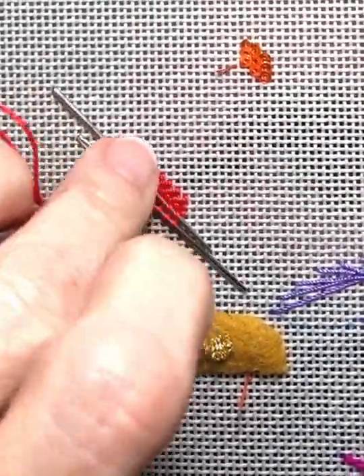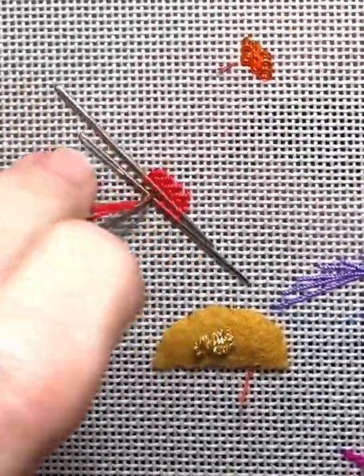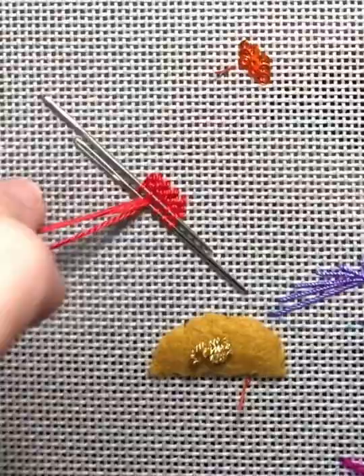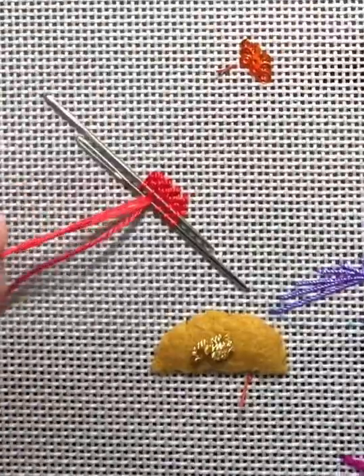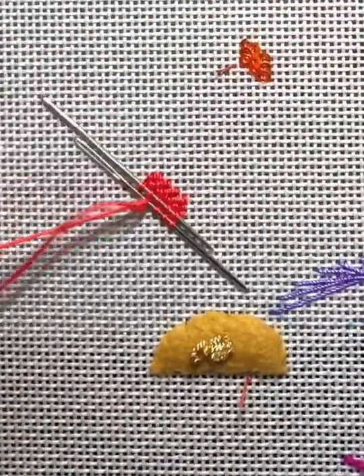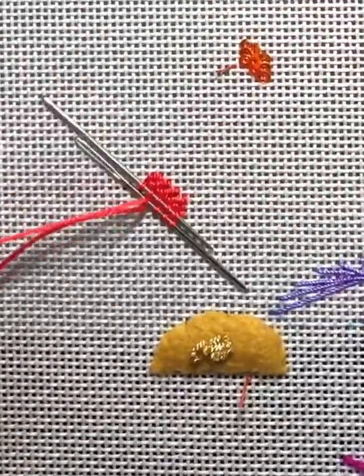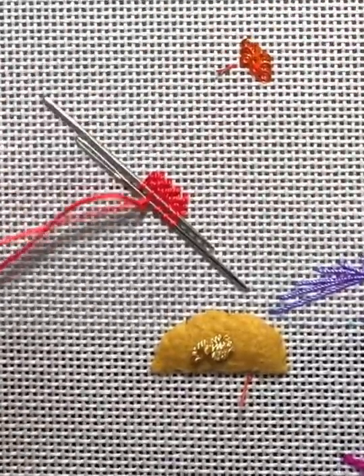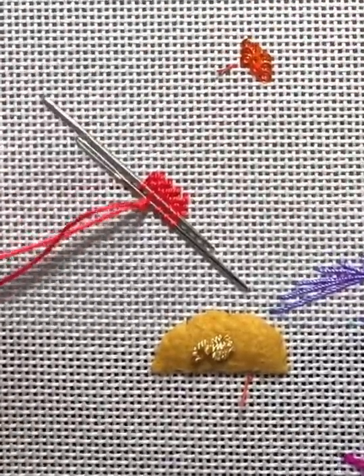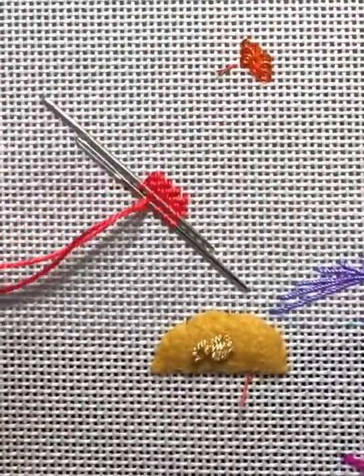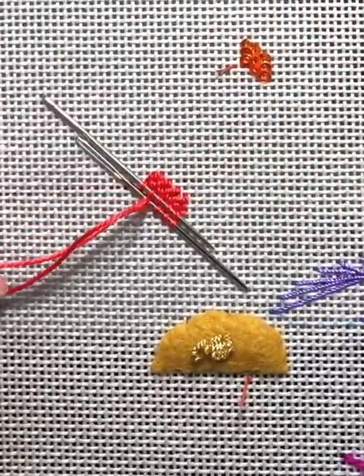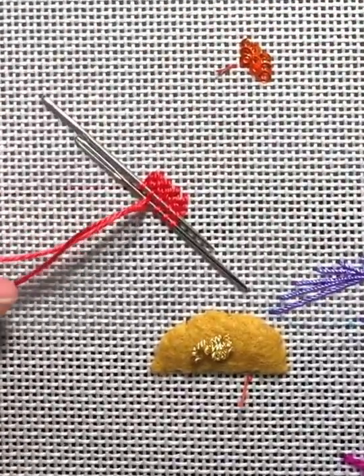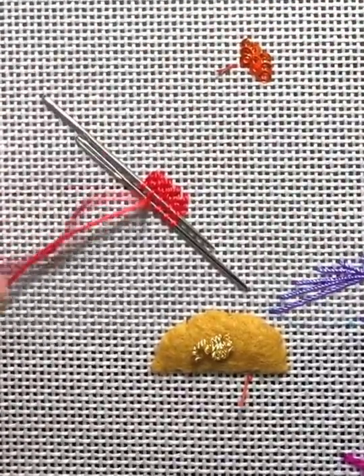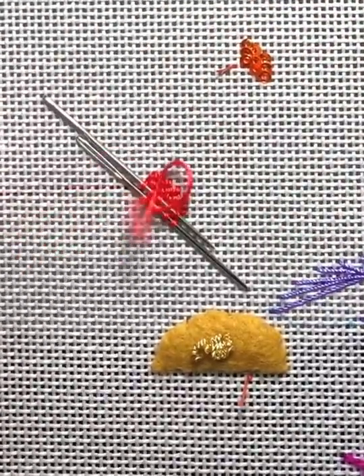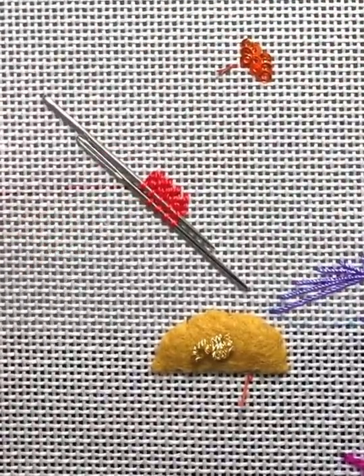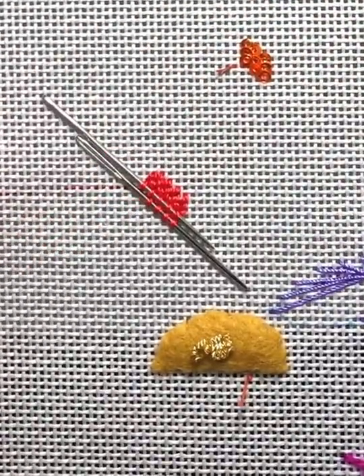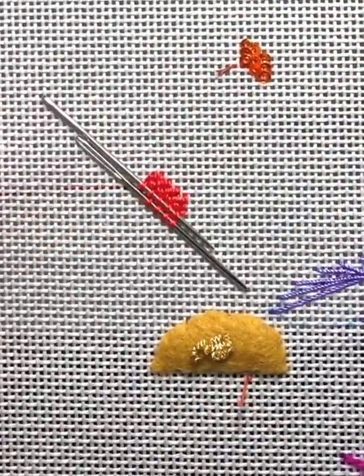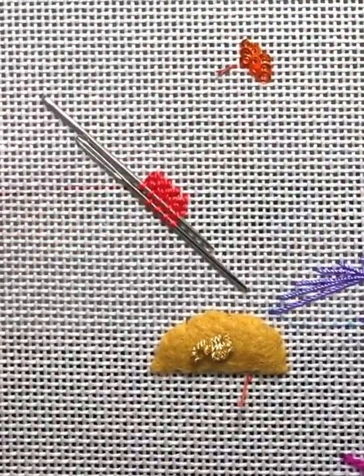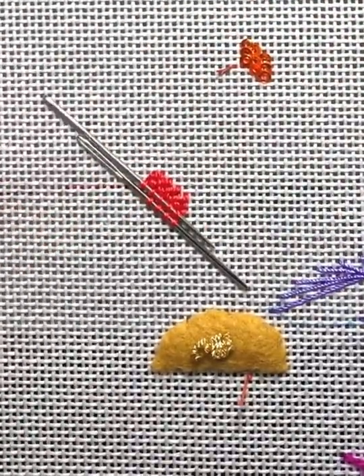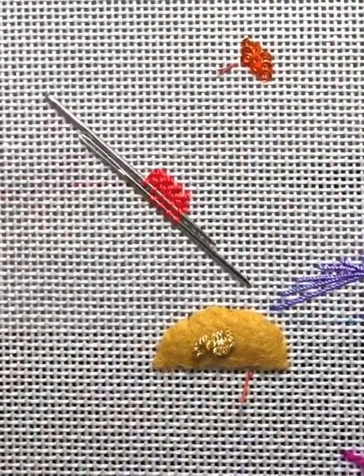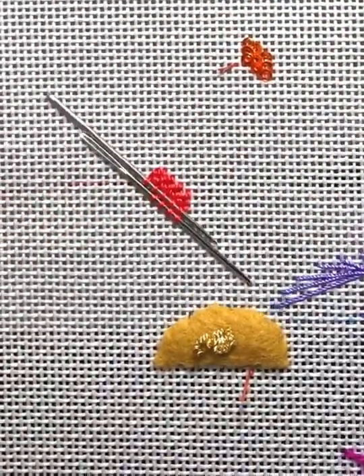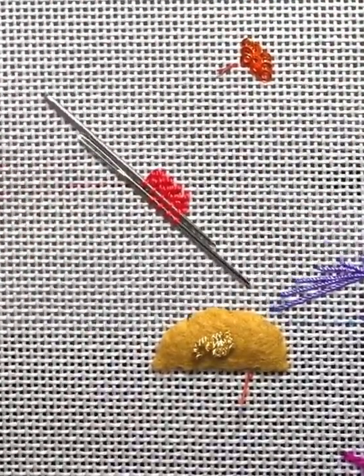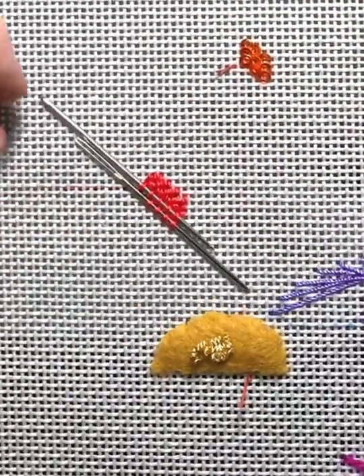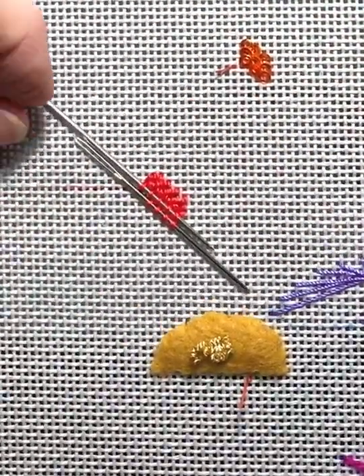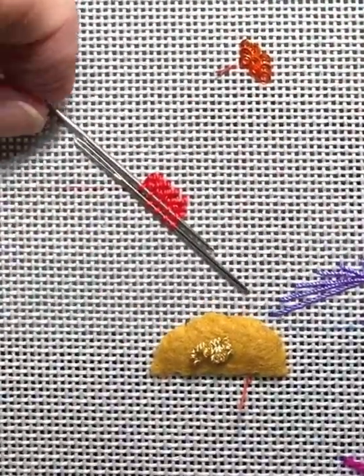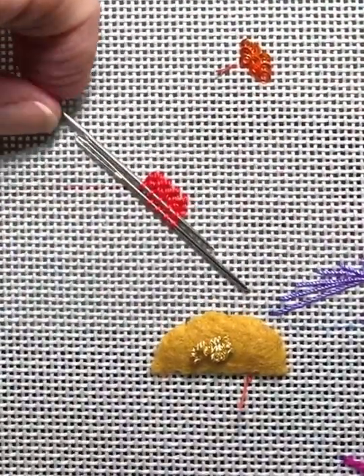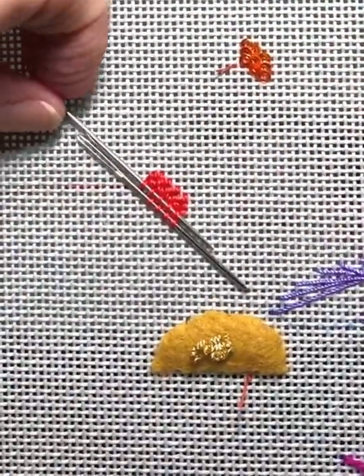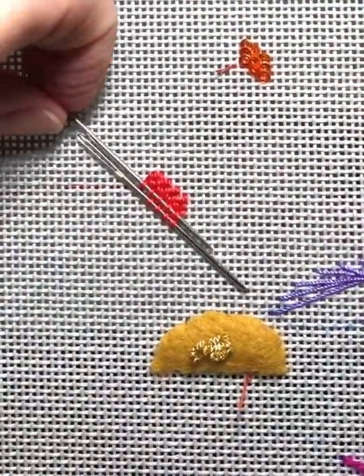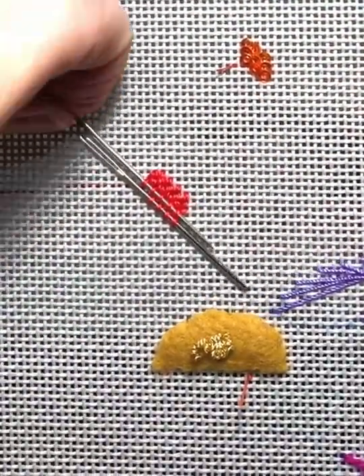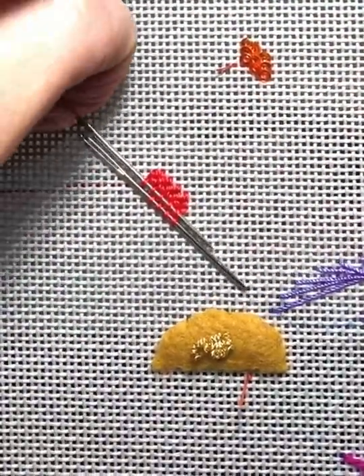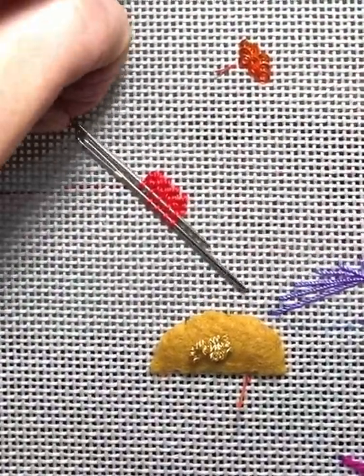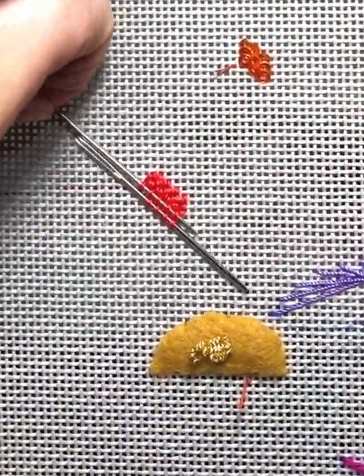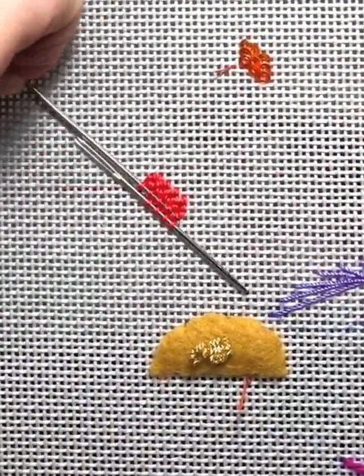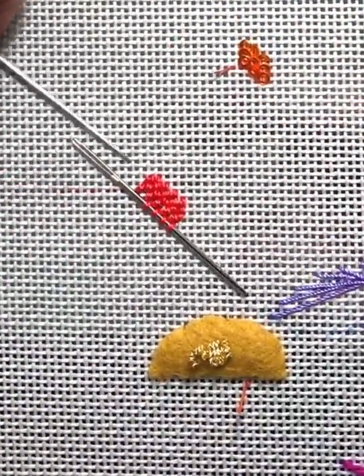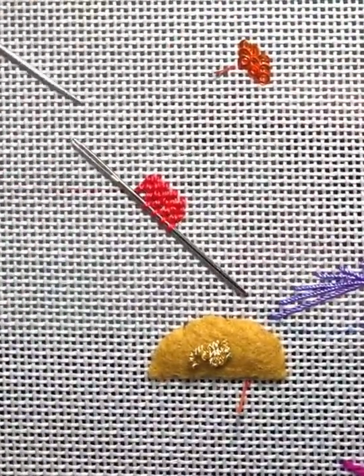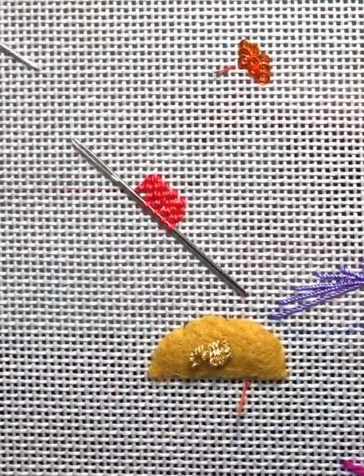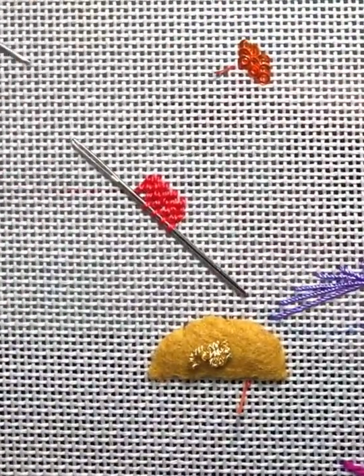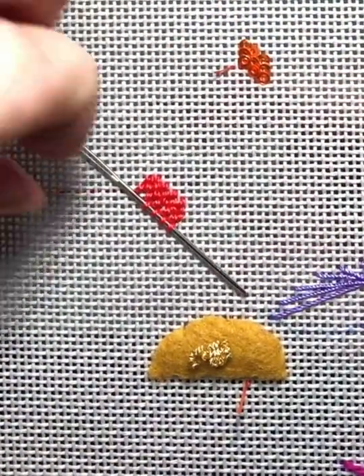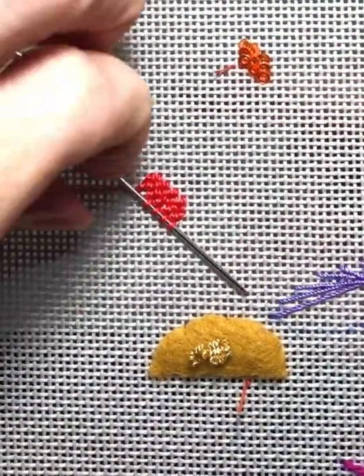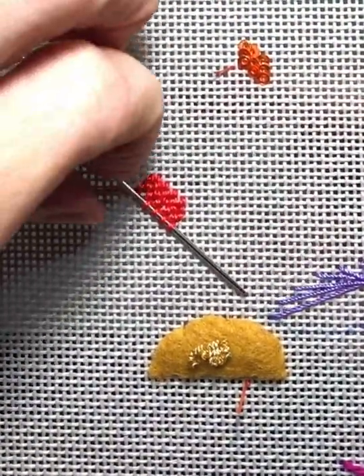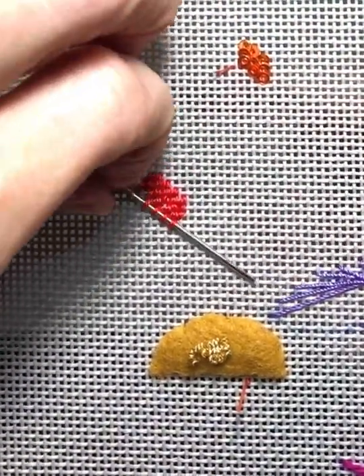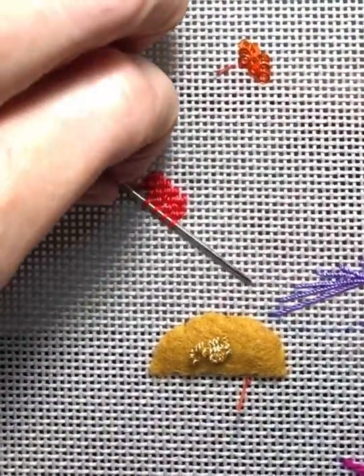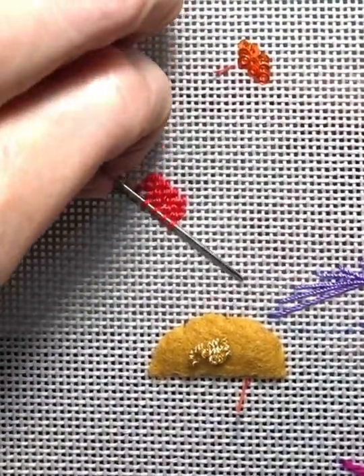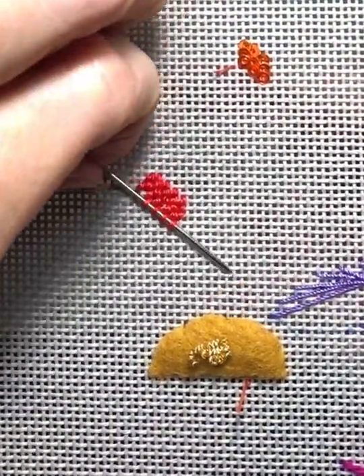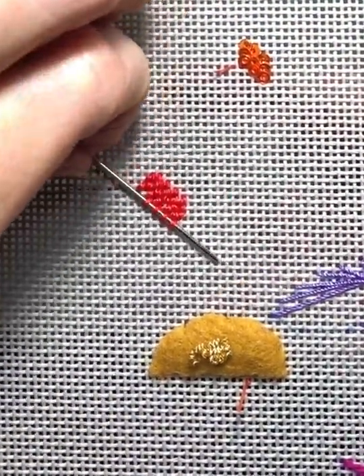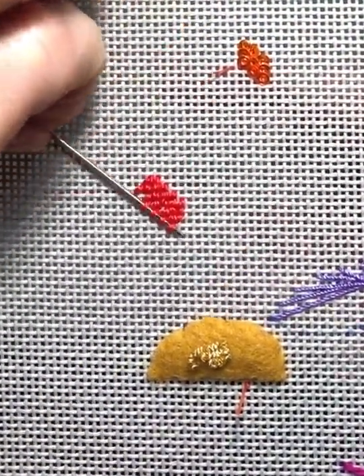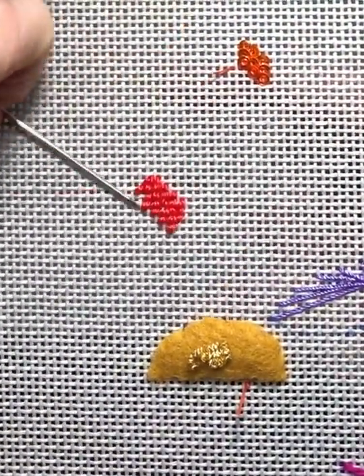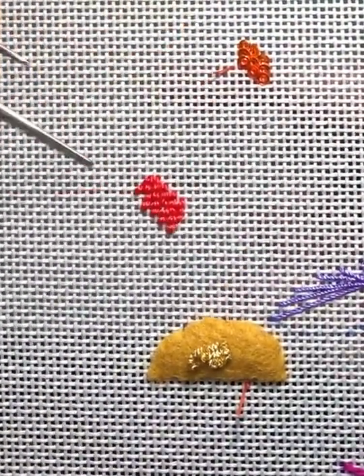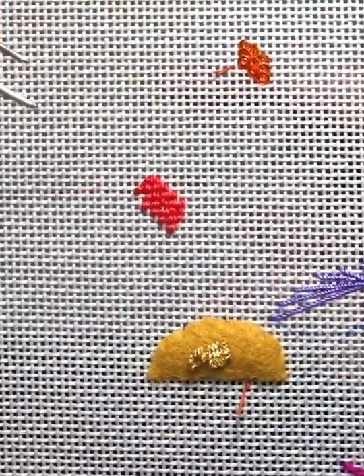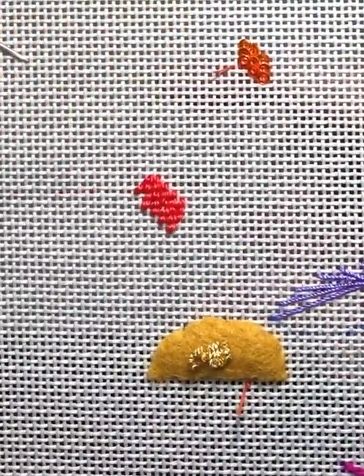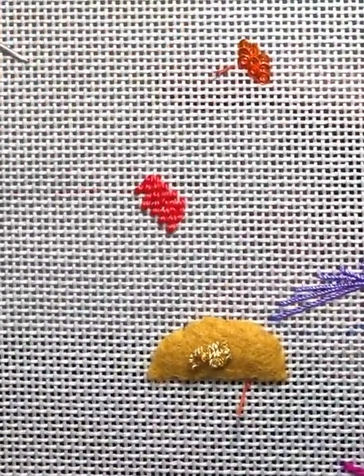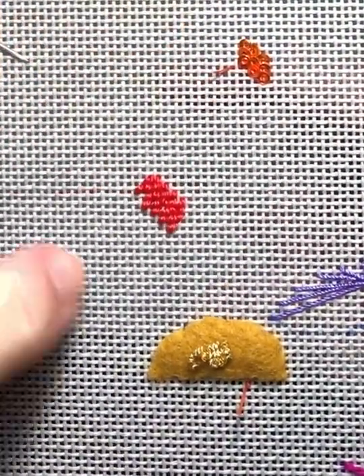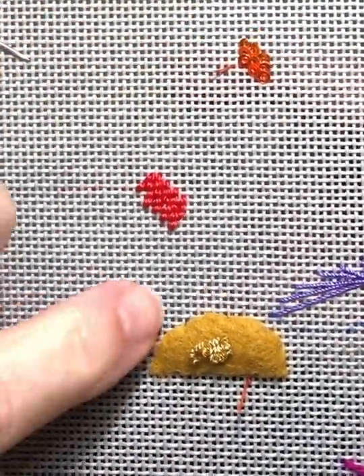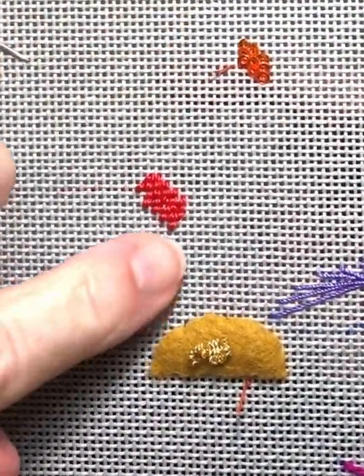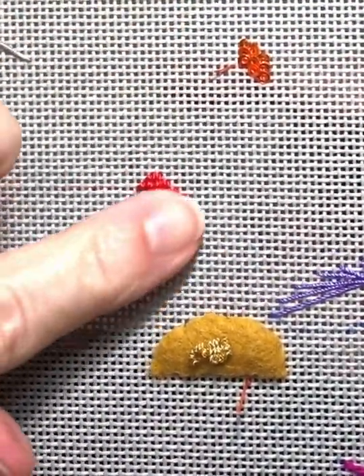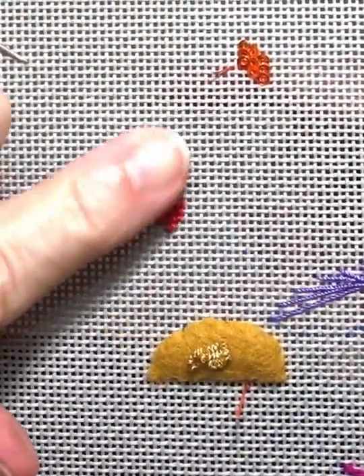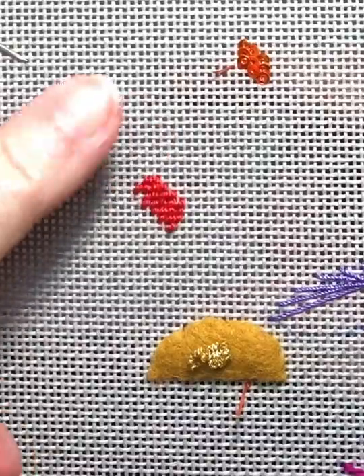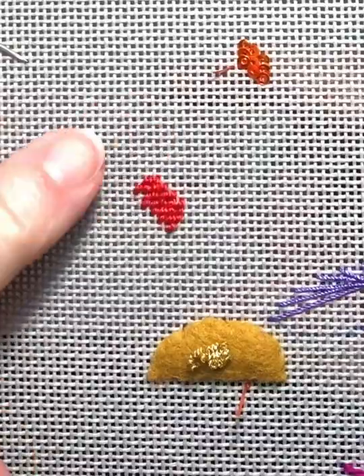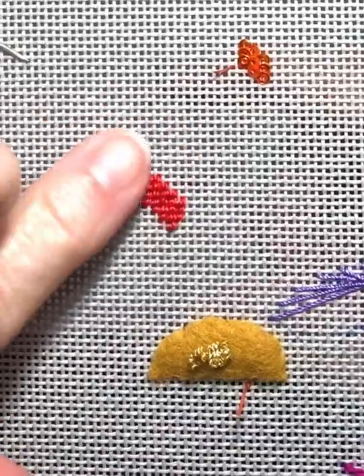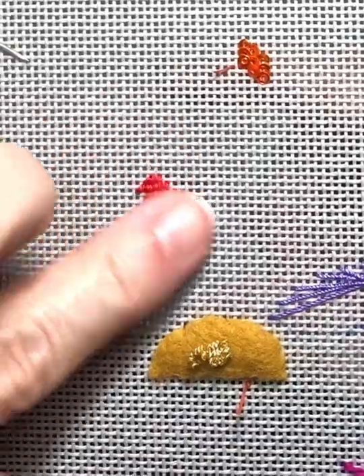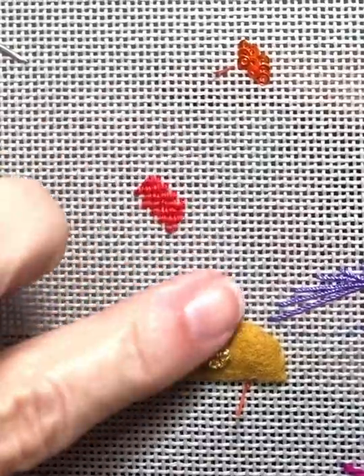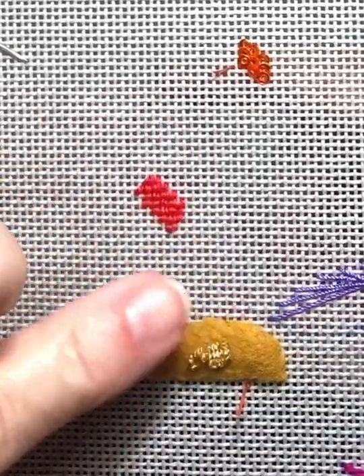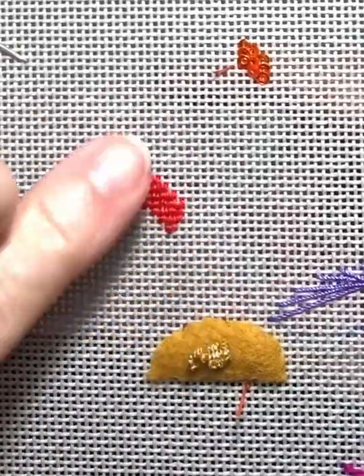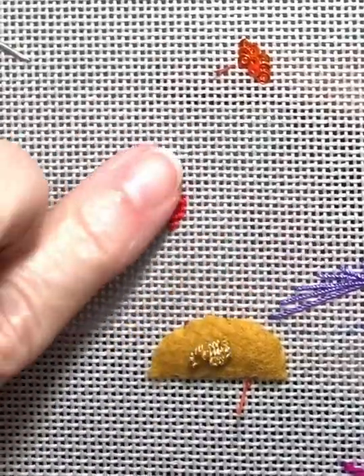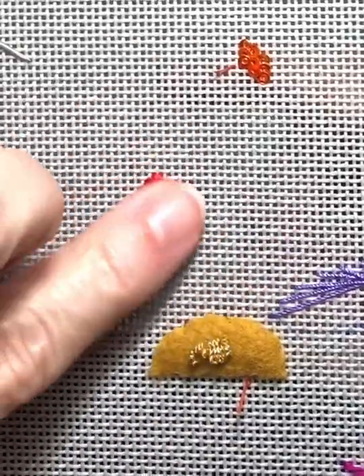When you're complete, you just pull out the needles and there you have it.